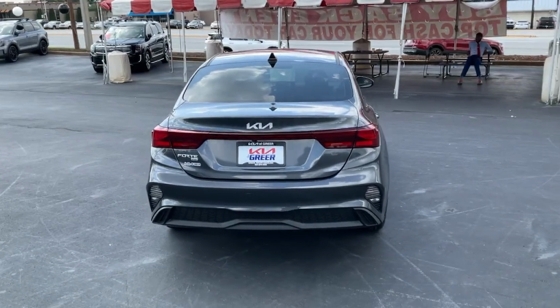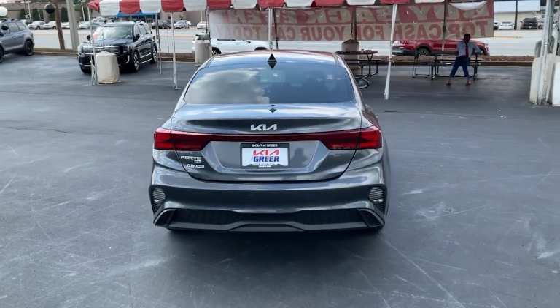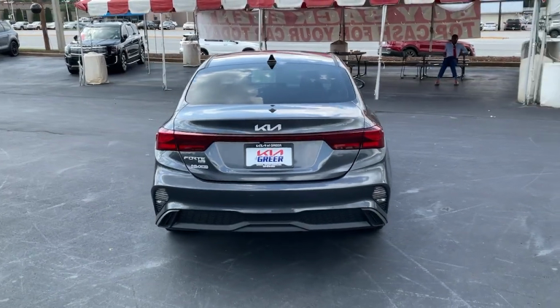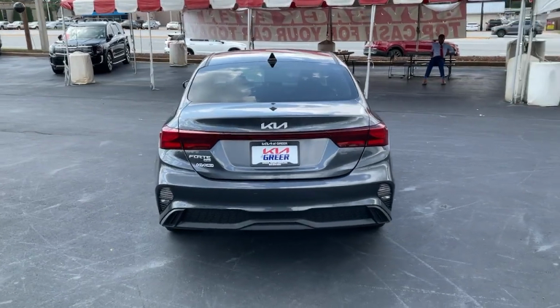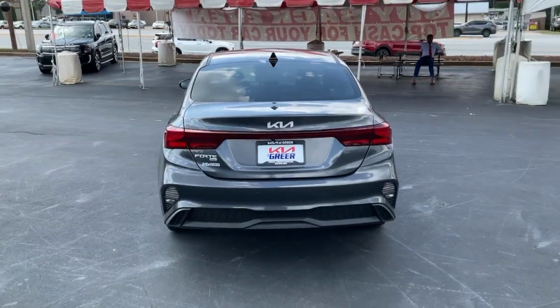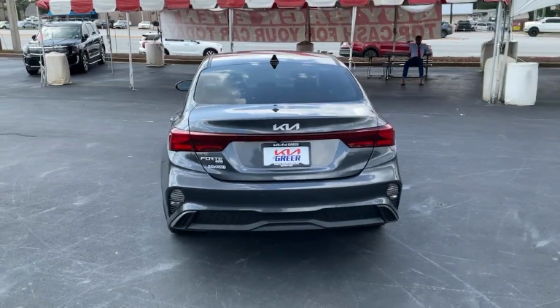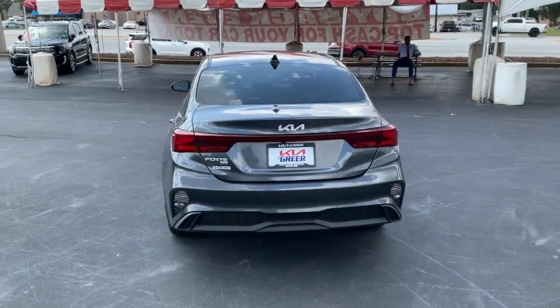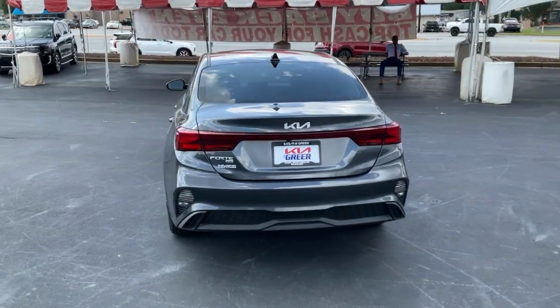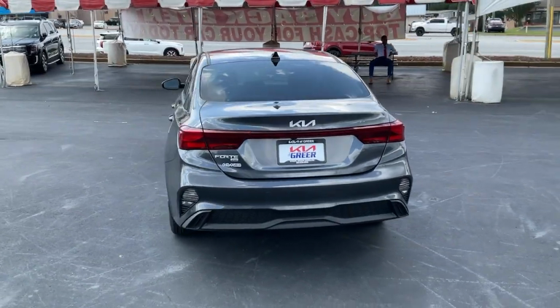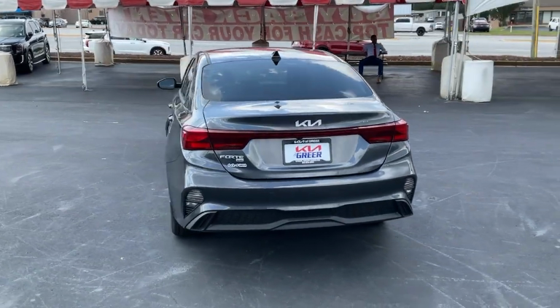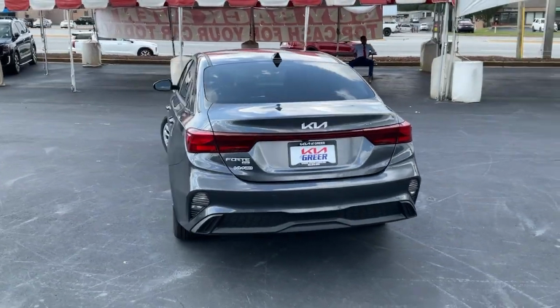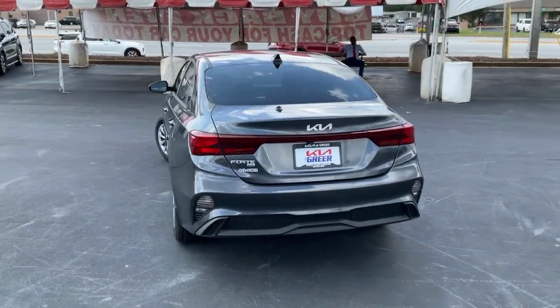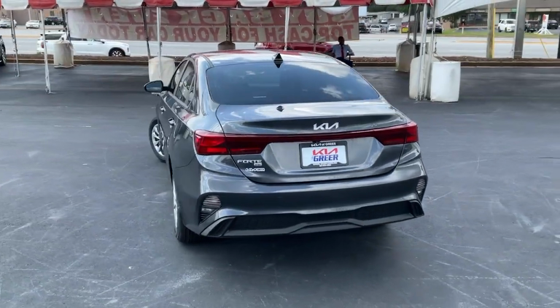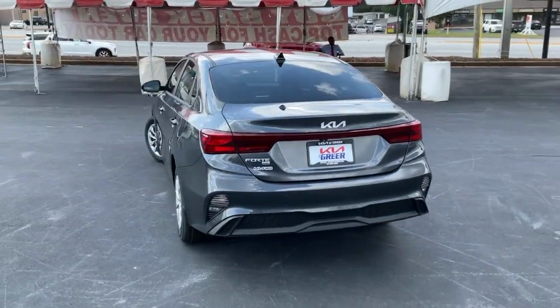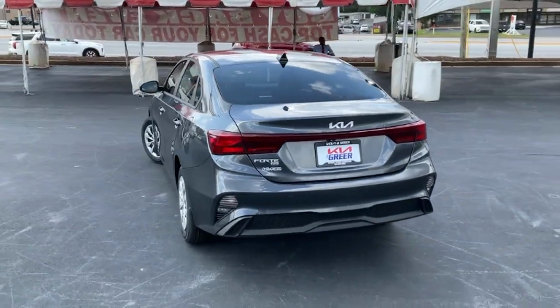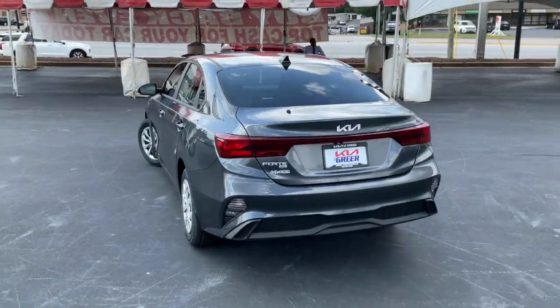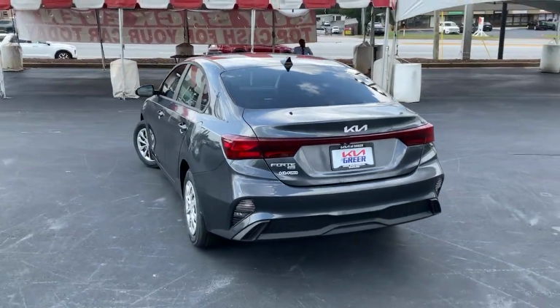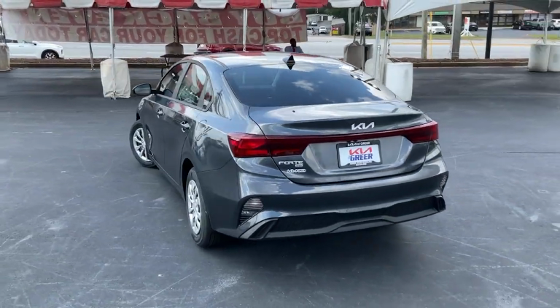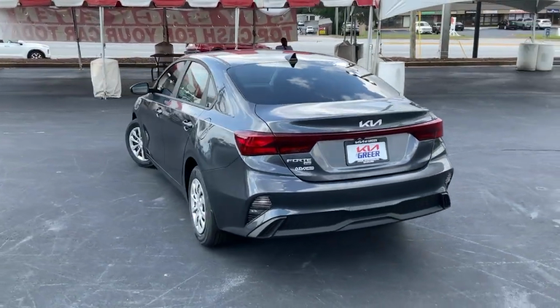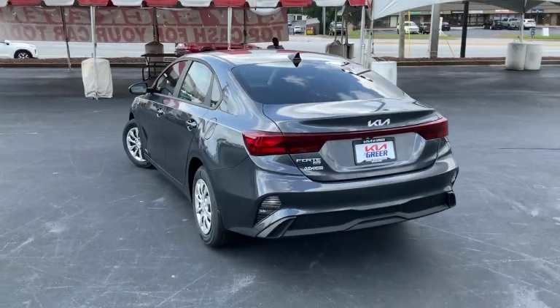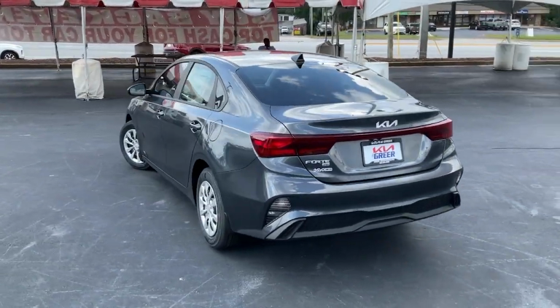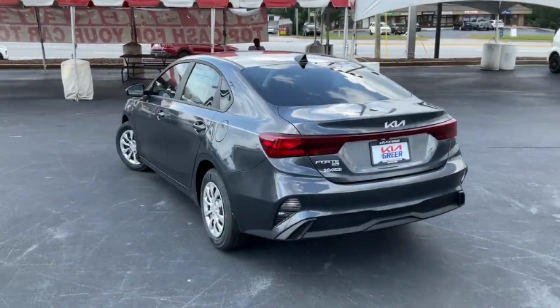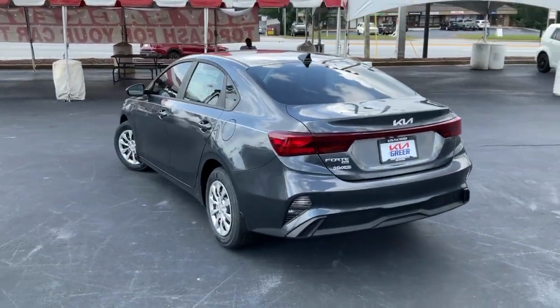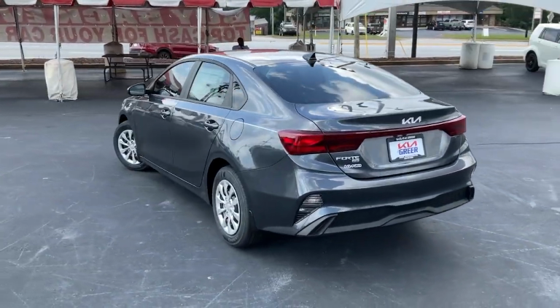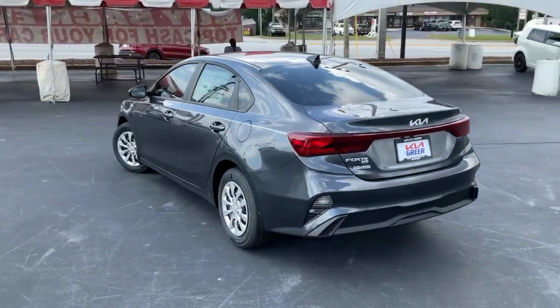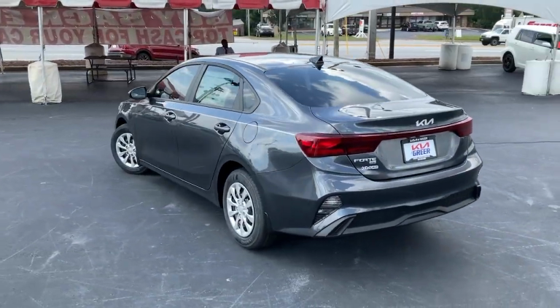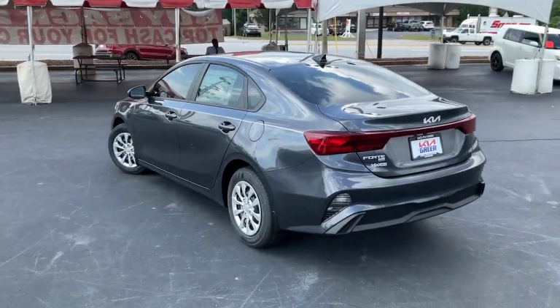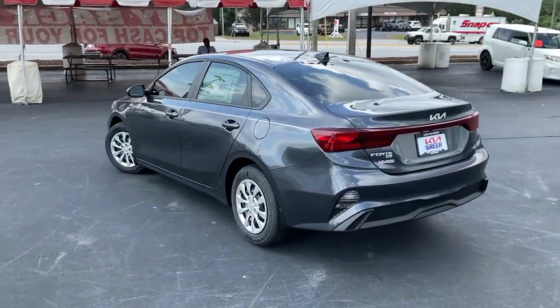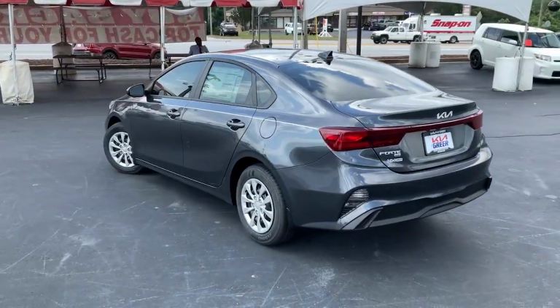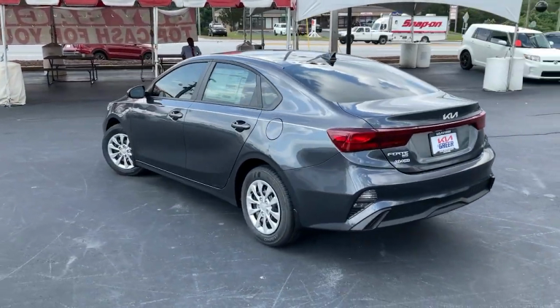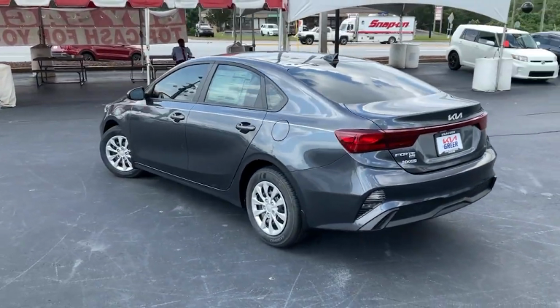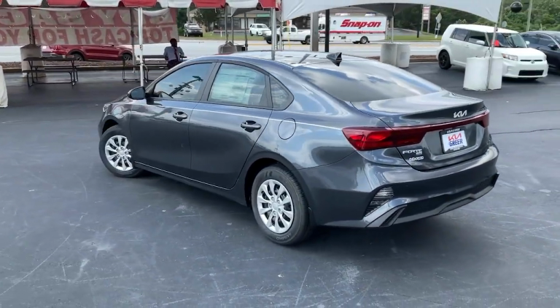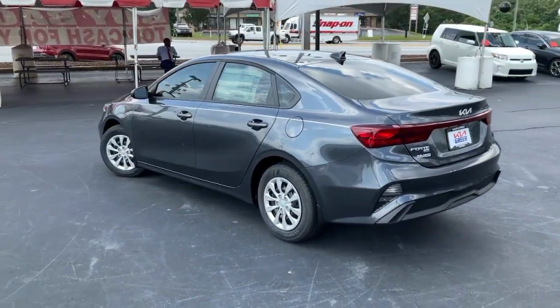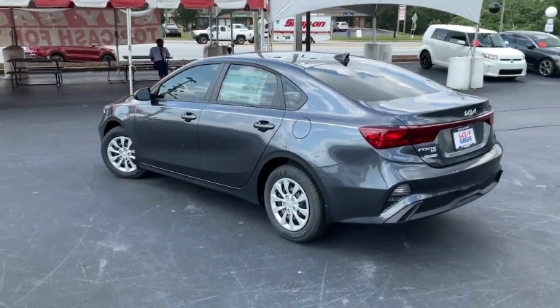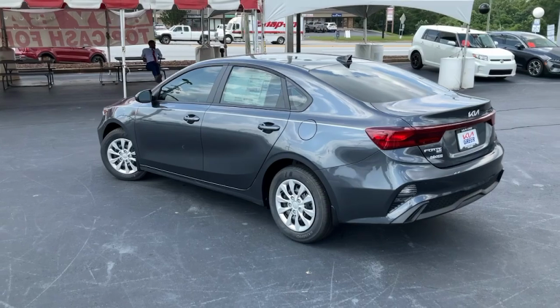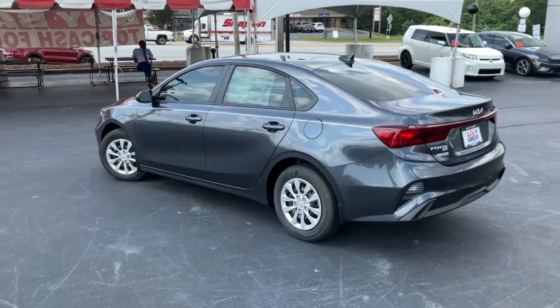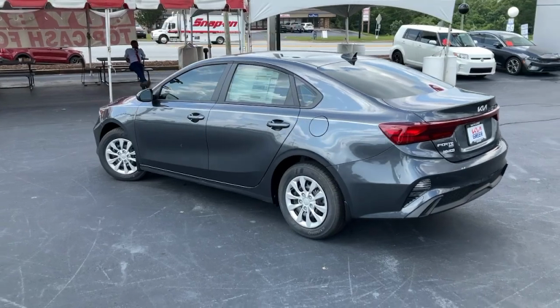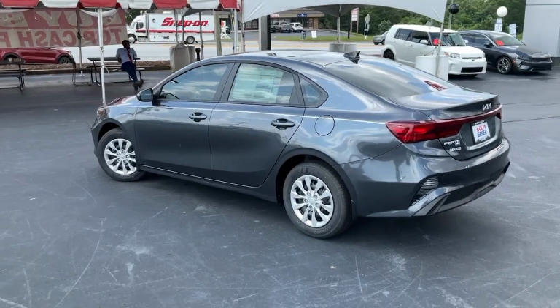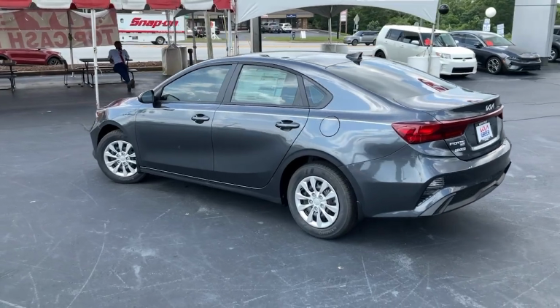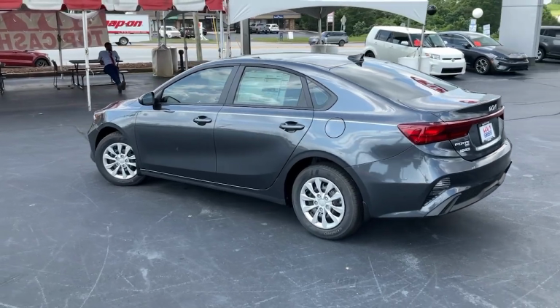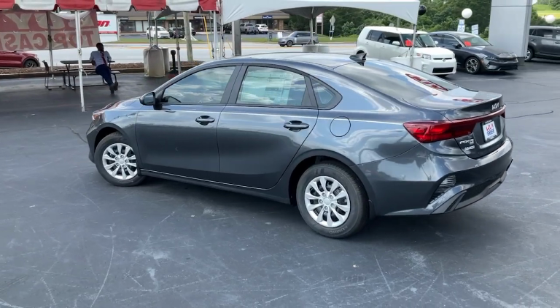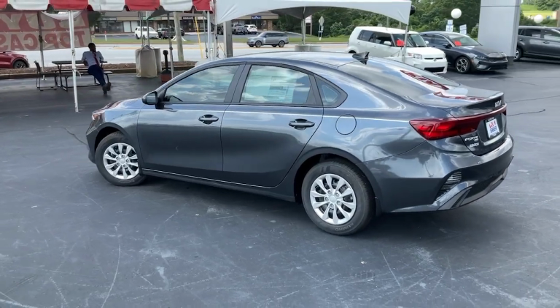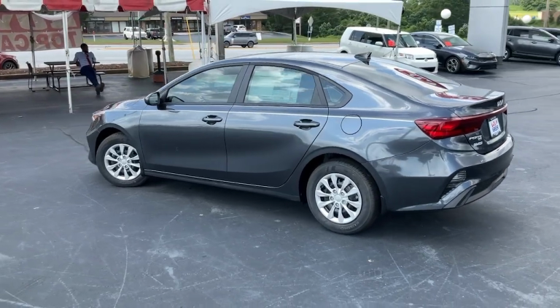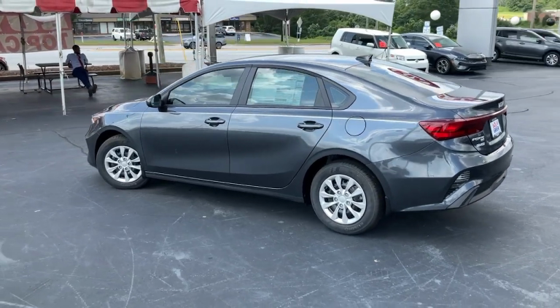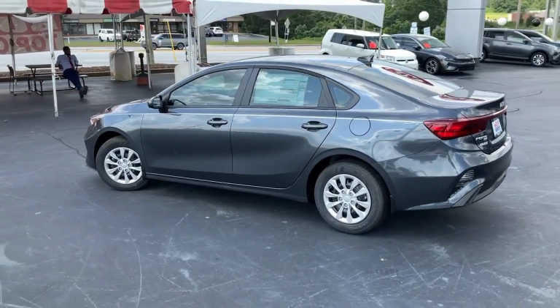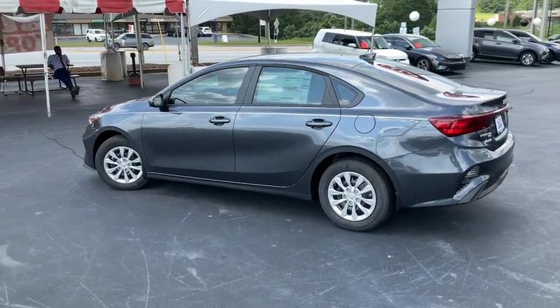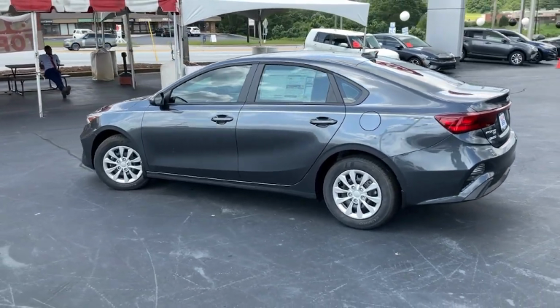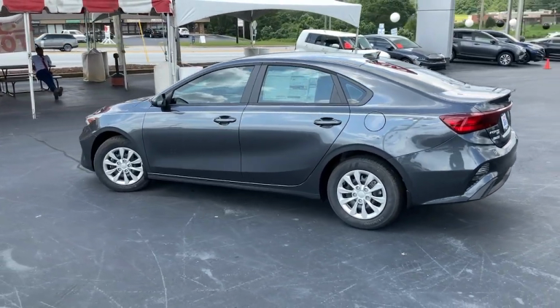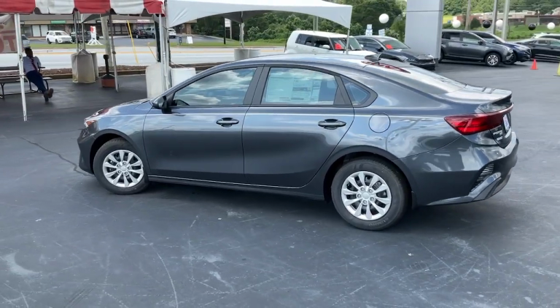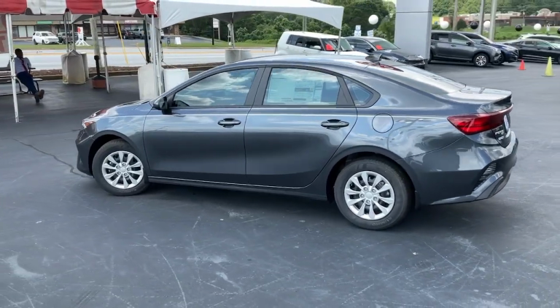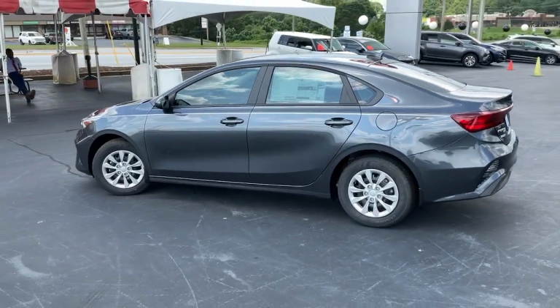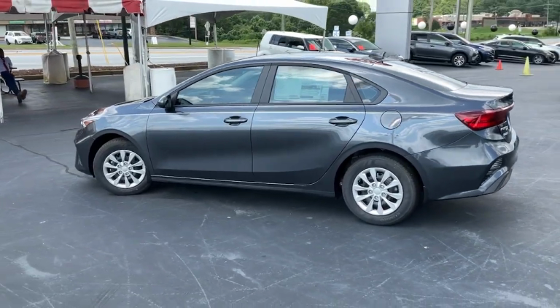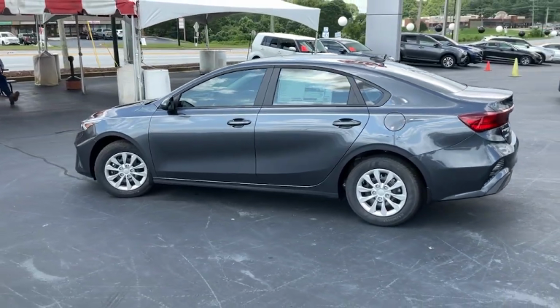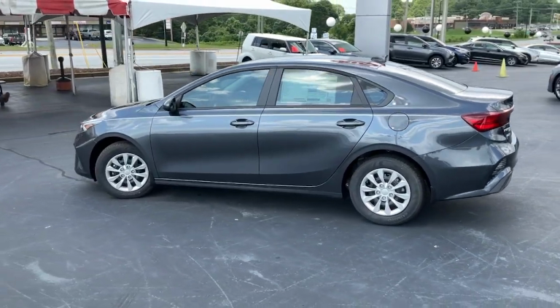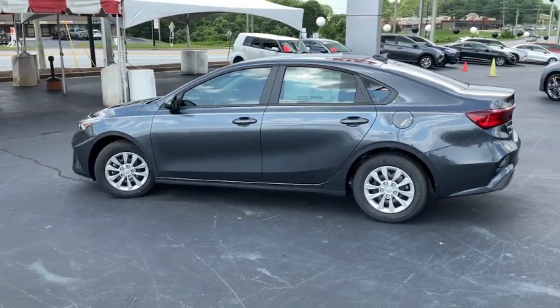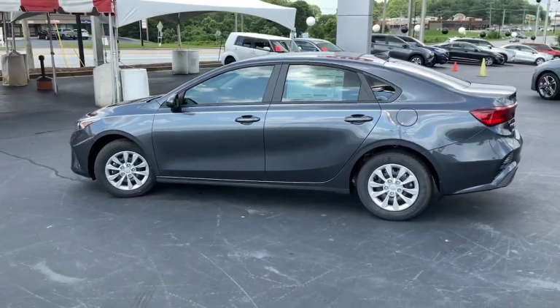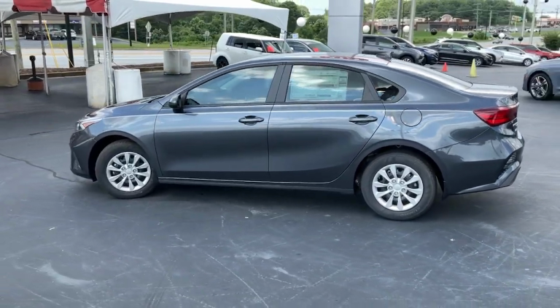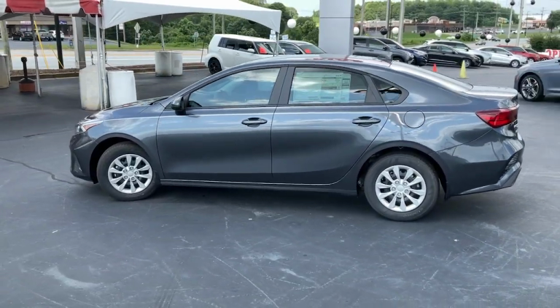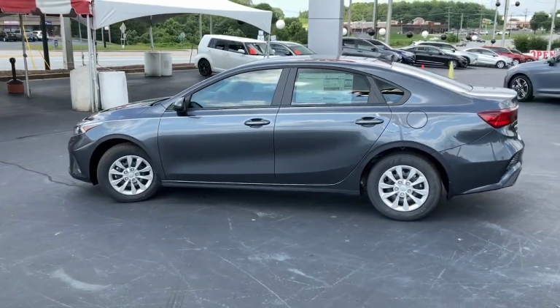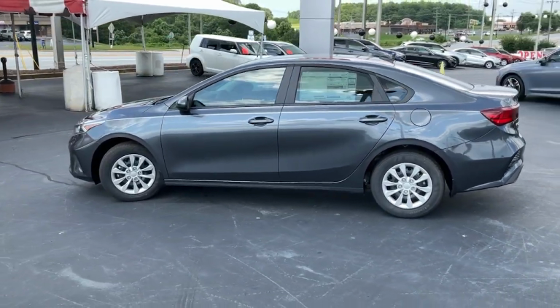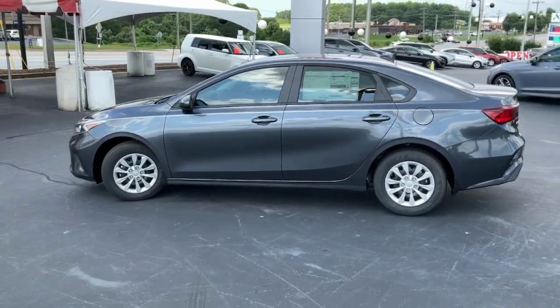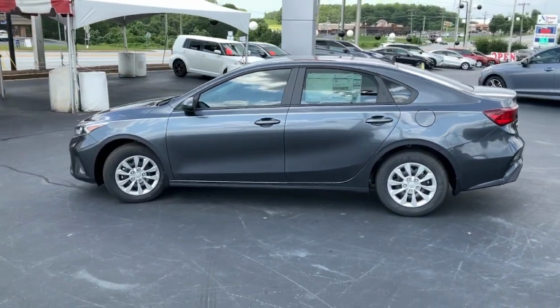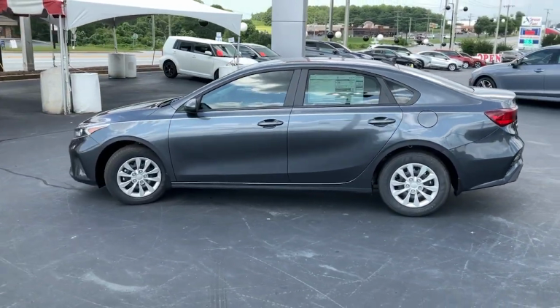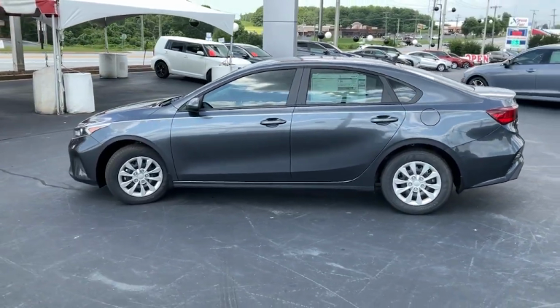A slightly rebellious spirit and technology that lets you choose your driving mode — these are just some of the great options this vehicle comes with.